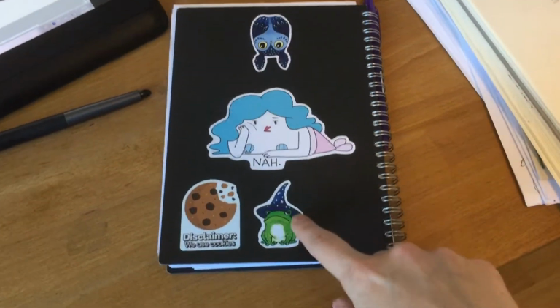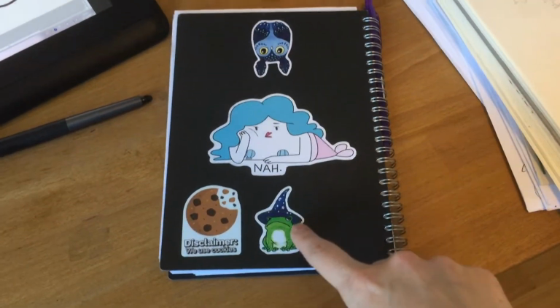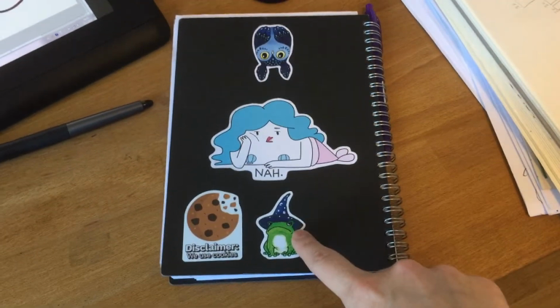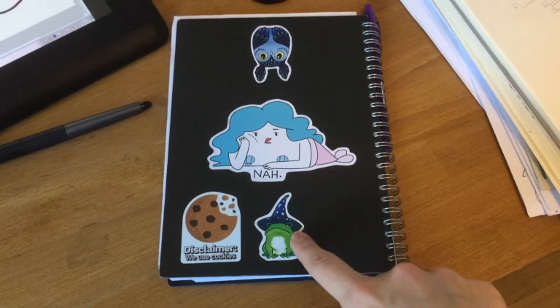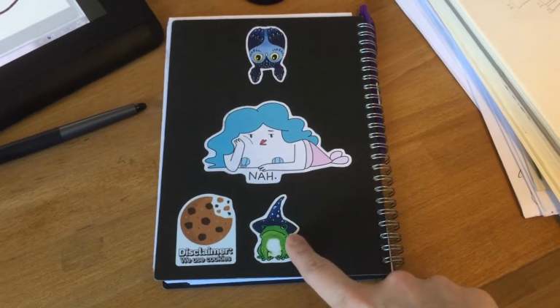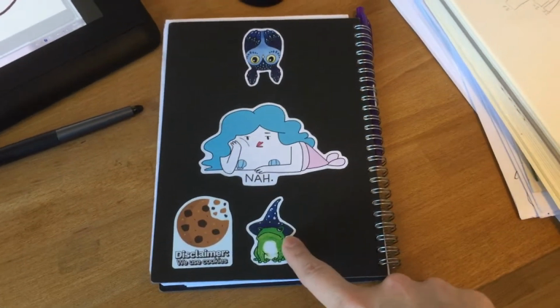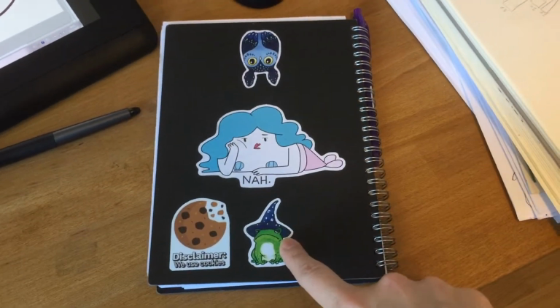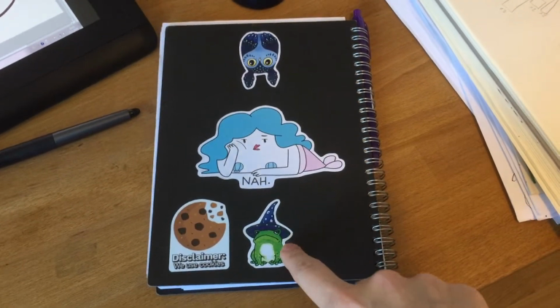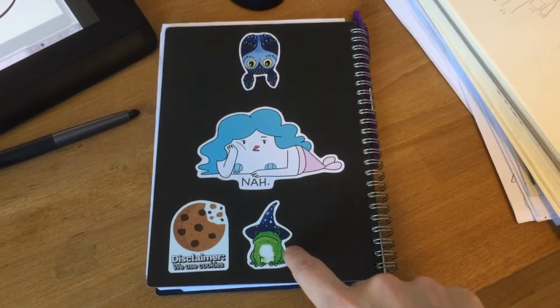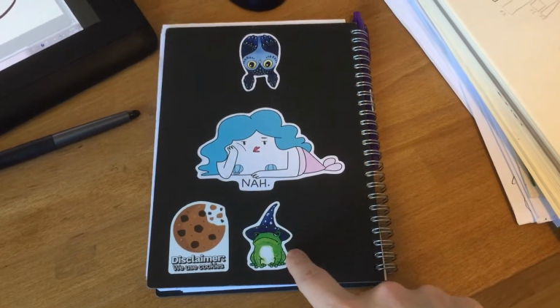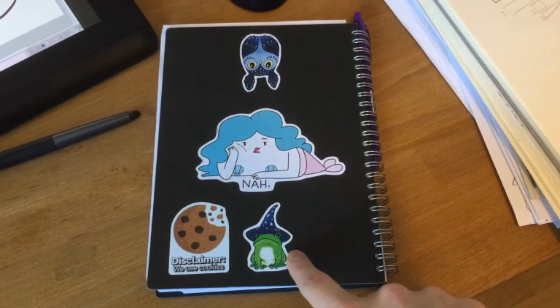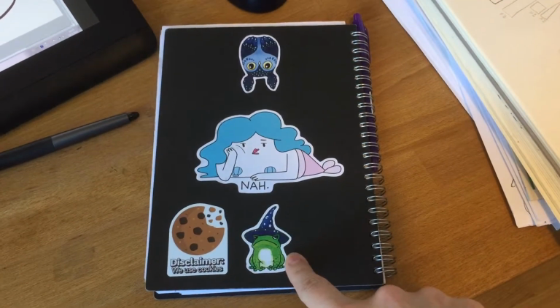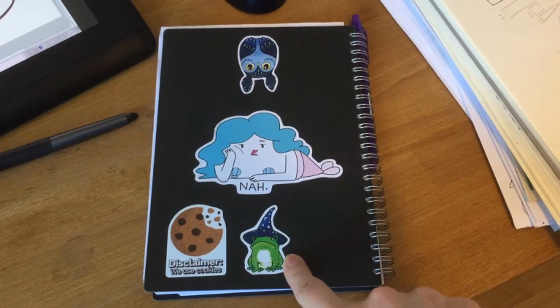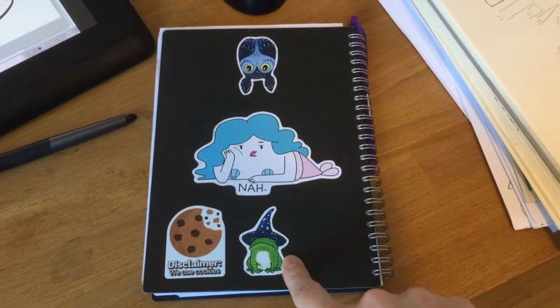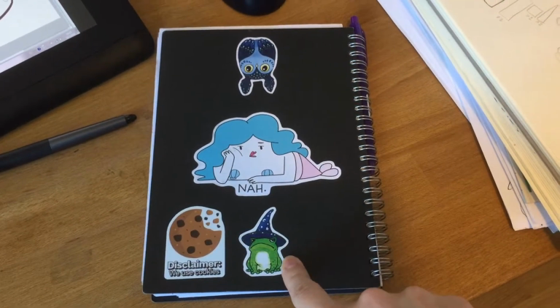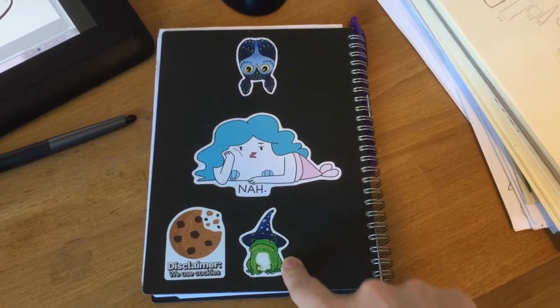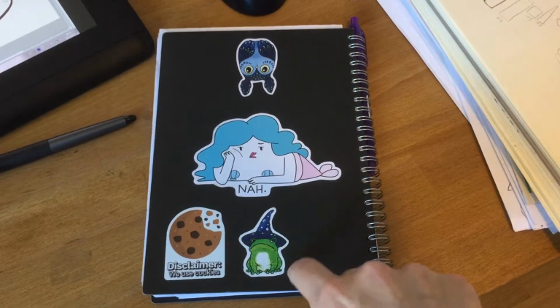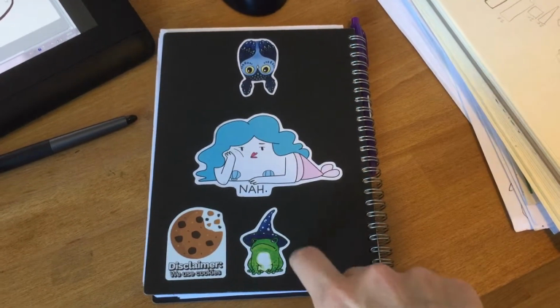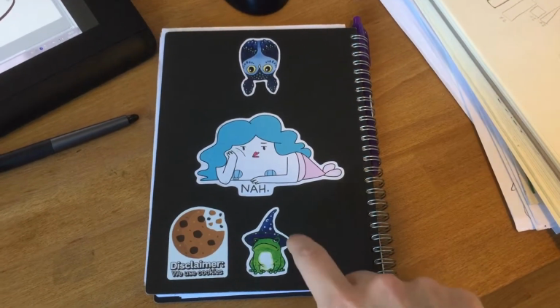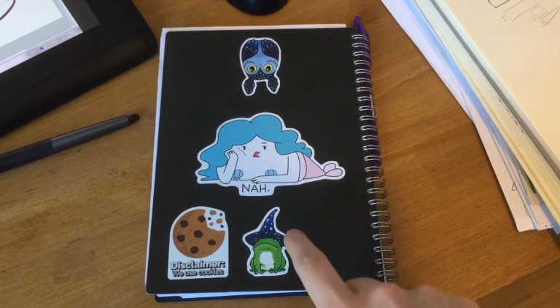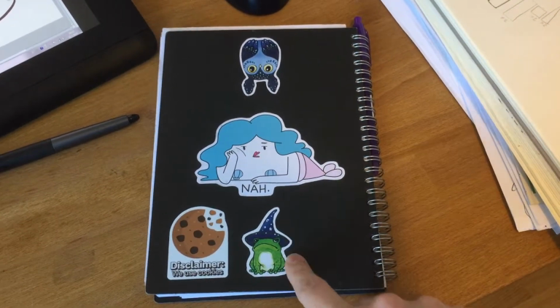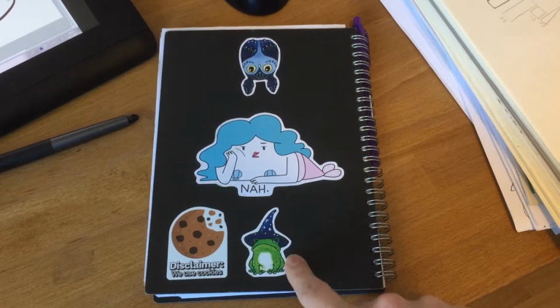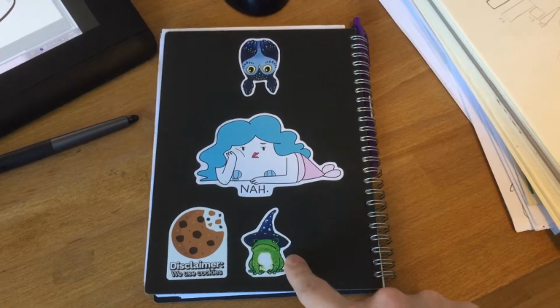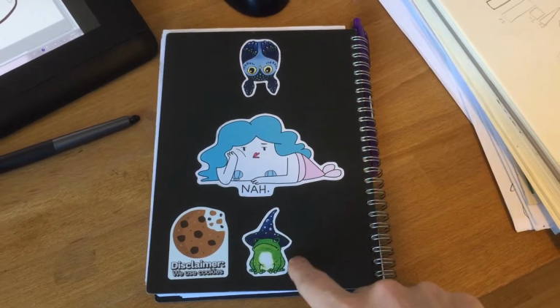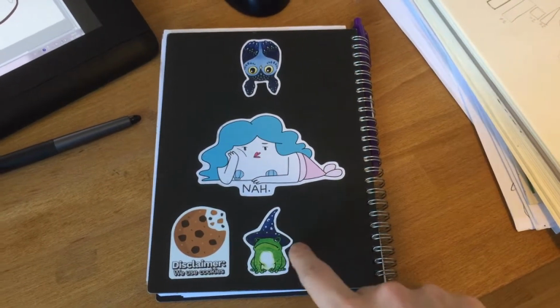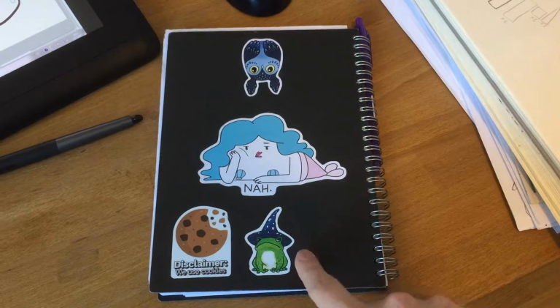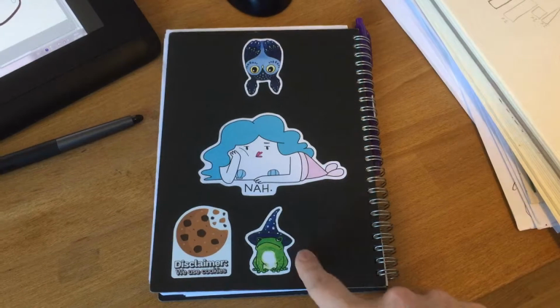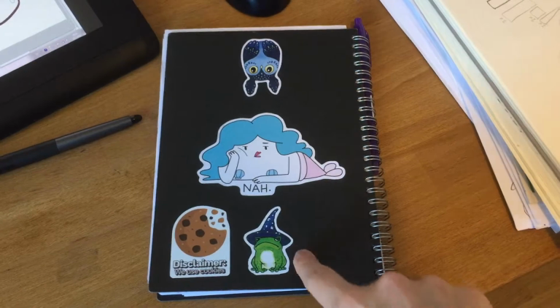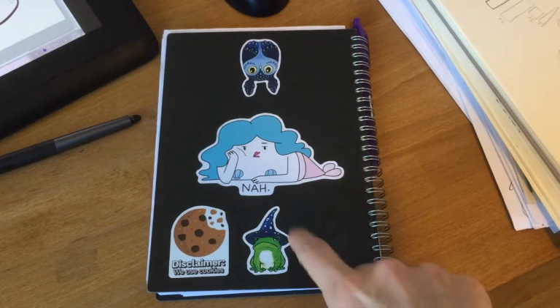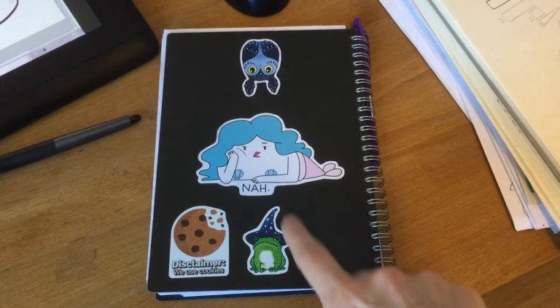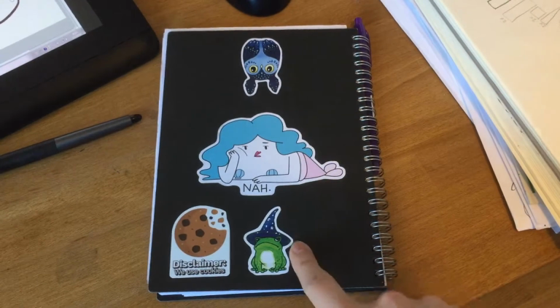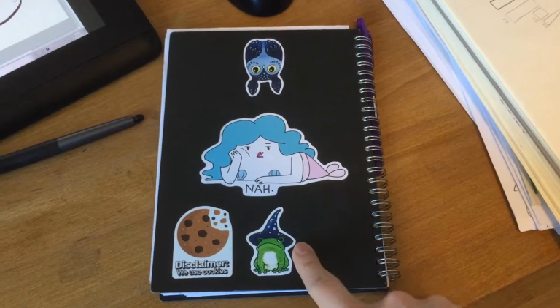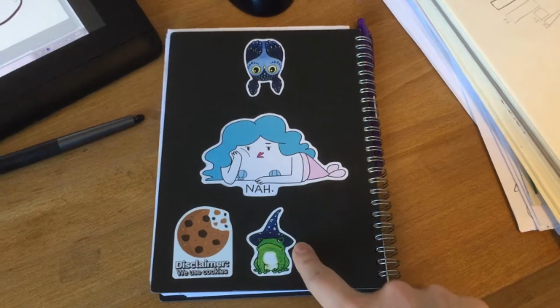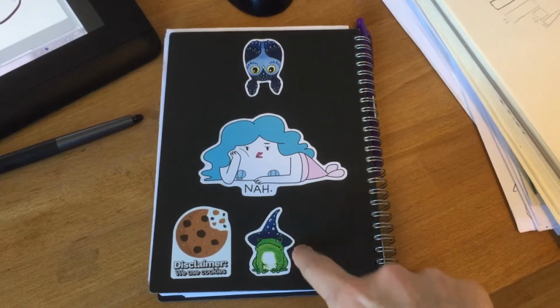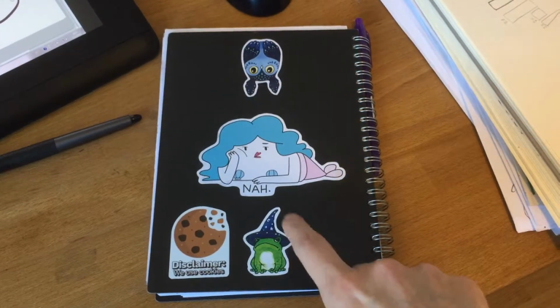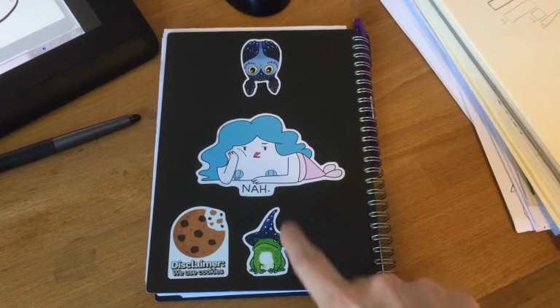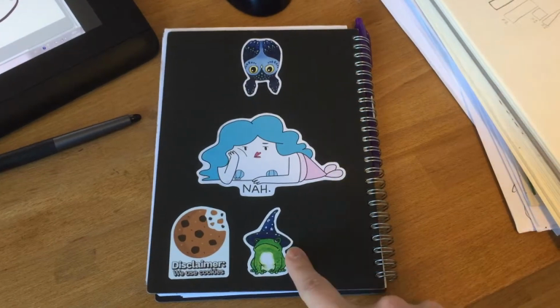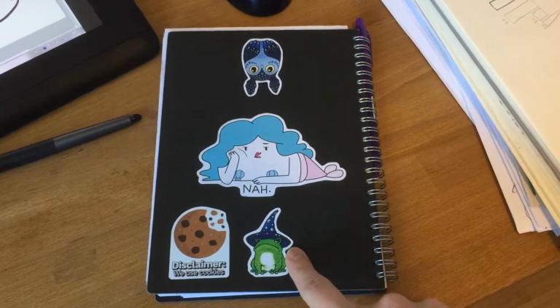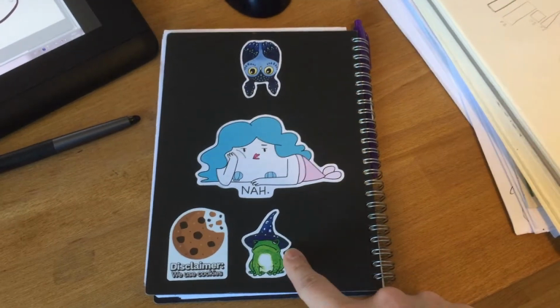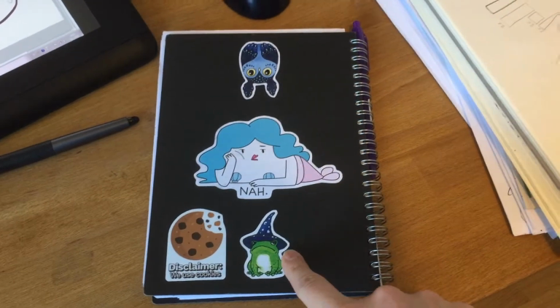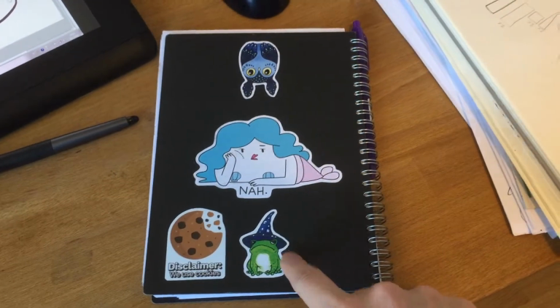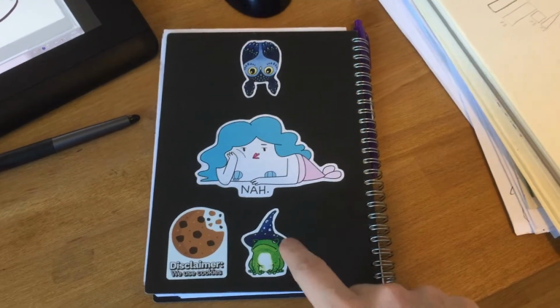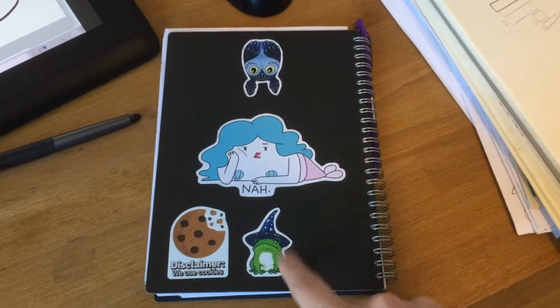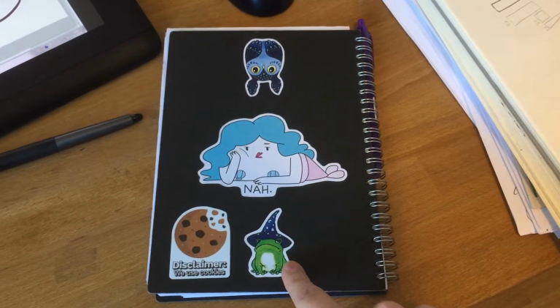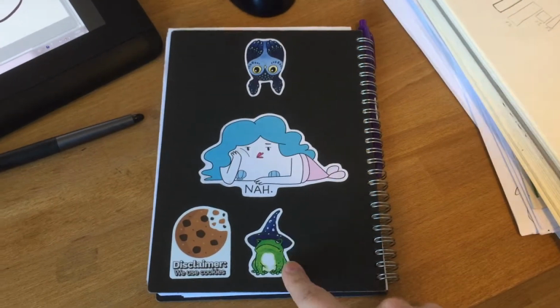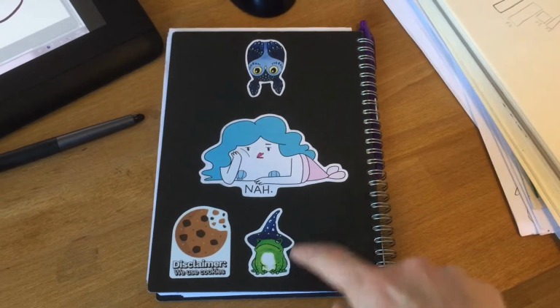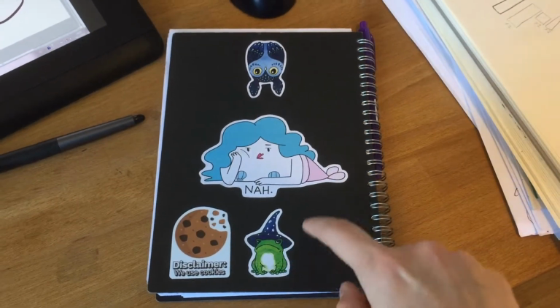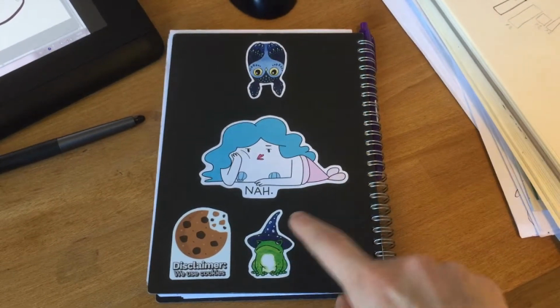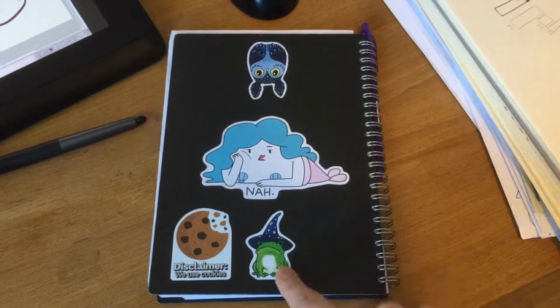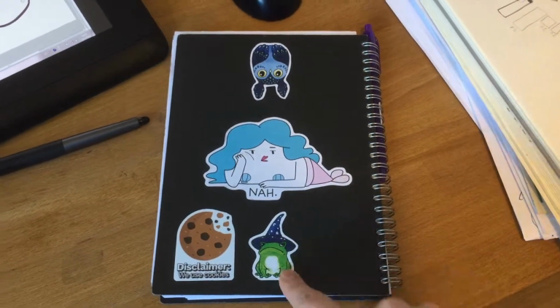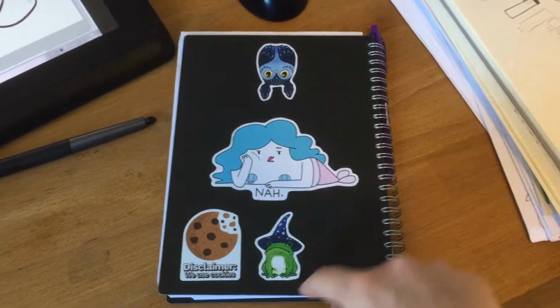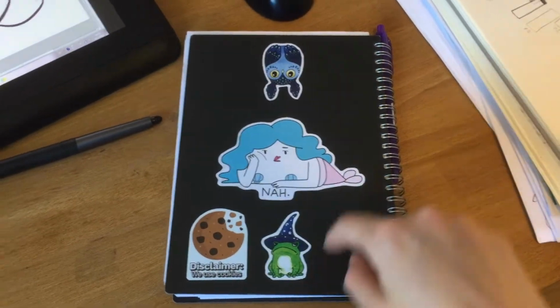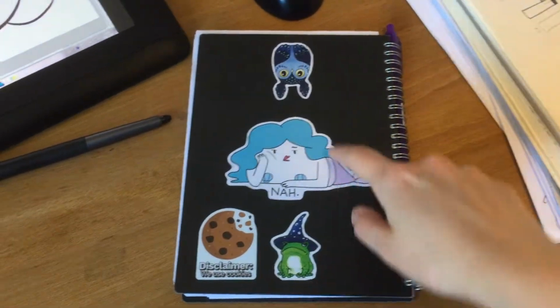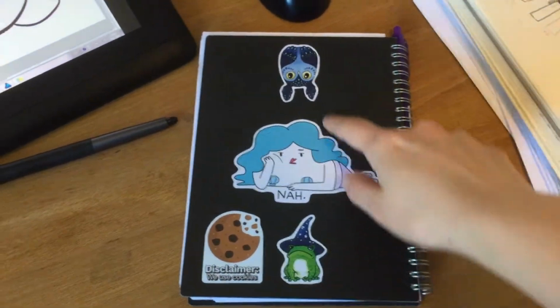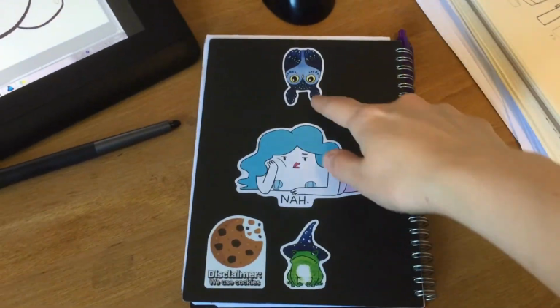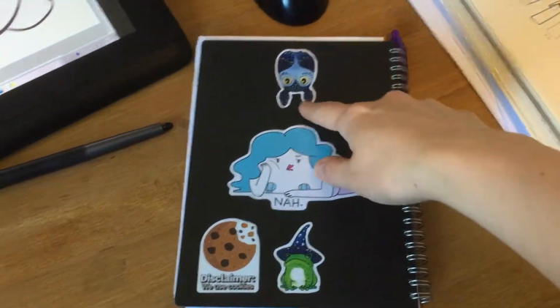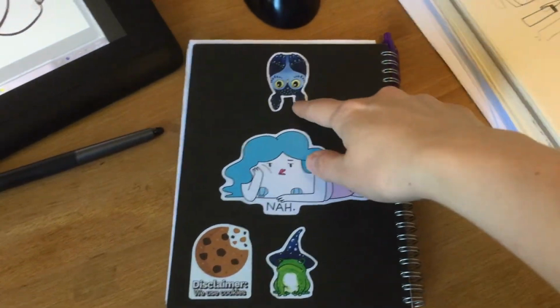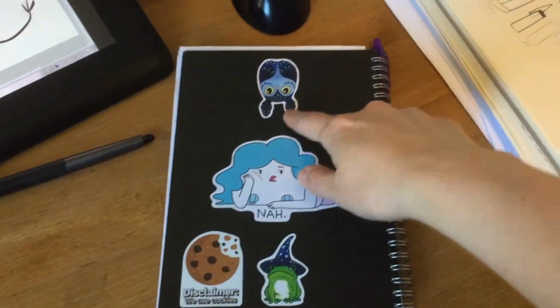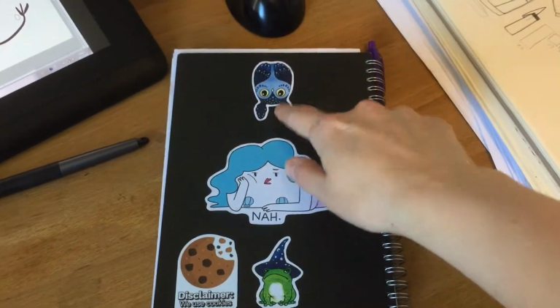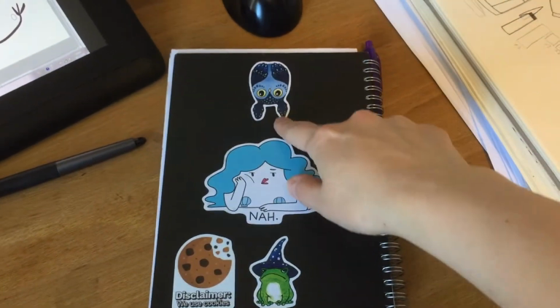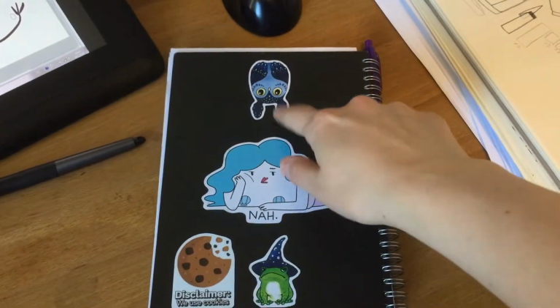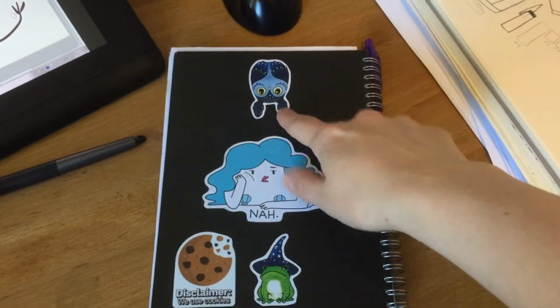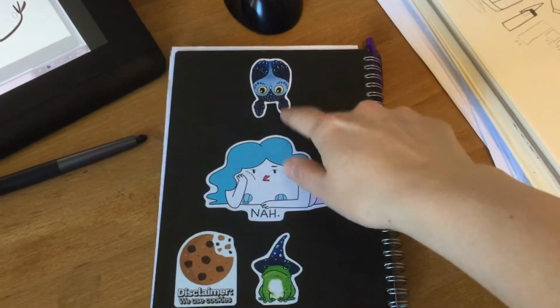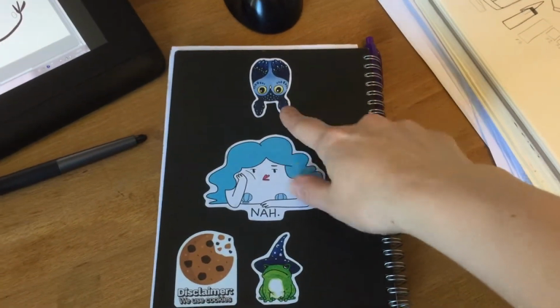This is by Sanelma — oh my god, I can't remember her online handle. And this is by Moon Tai.